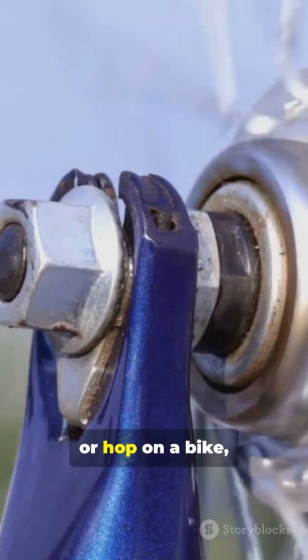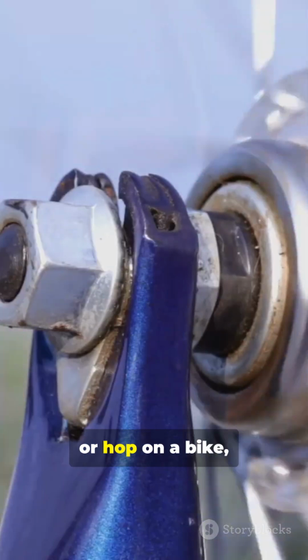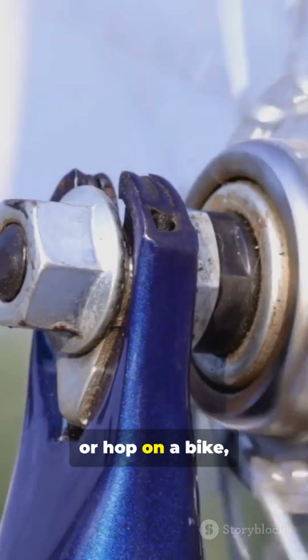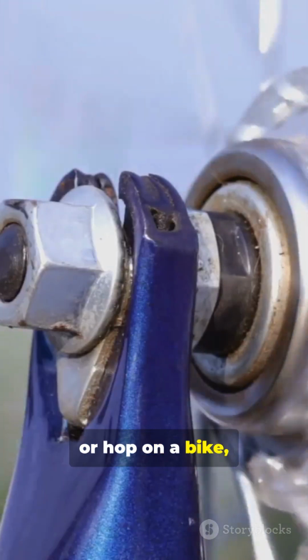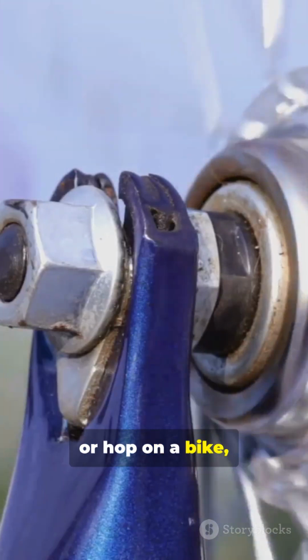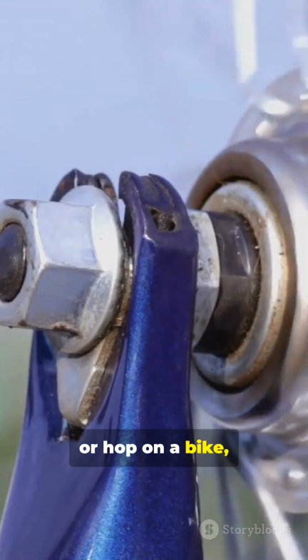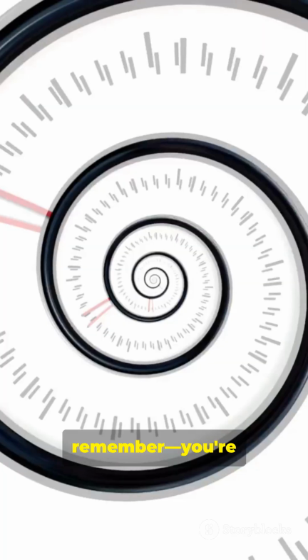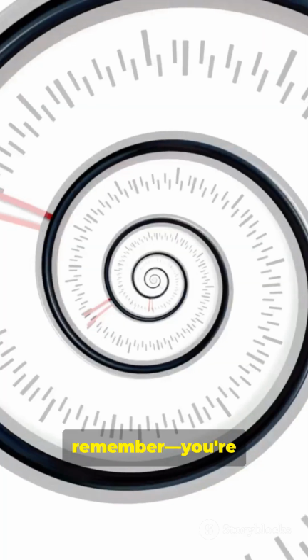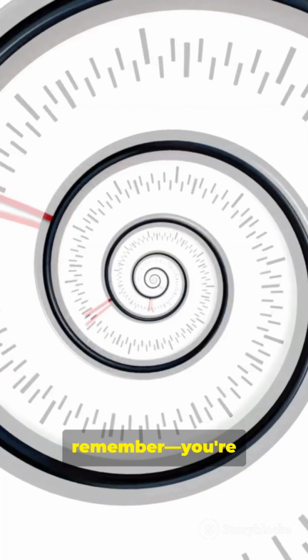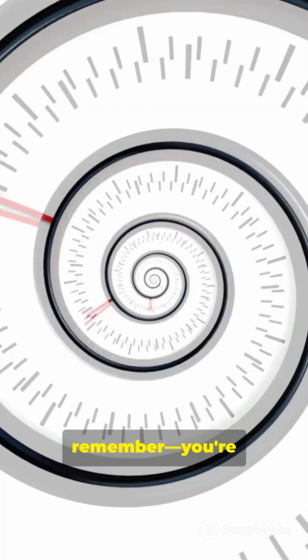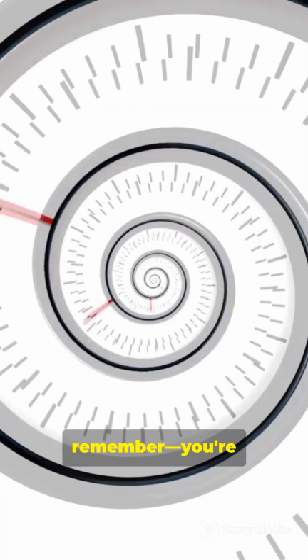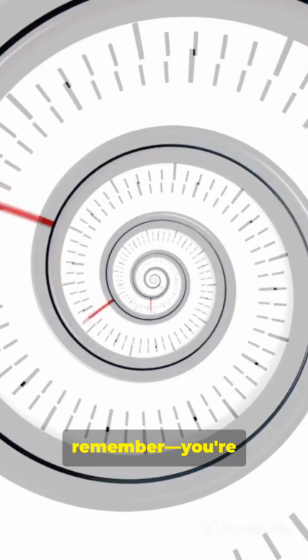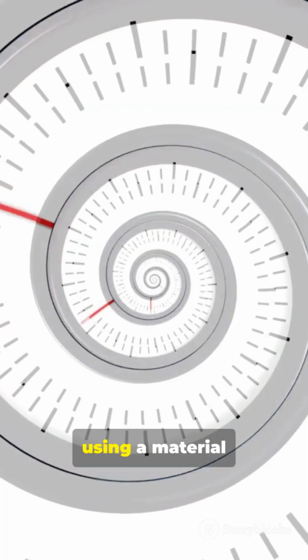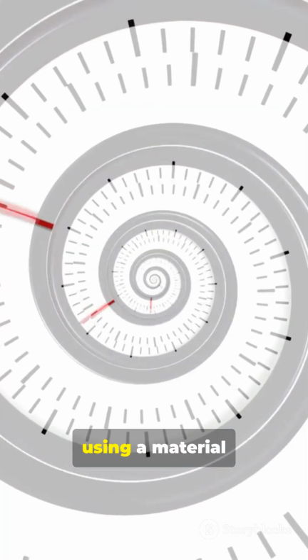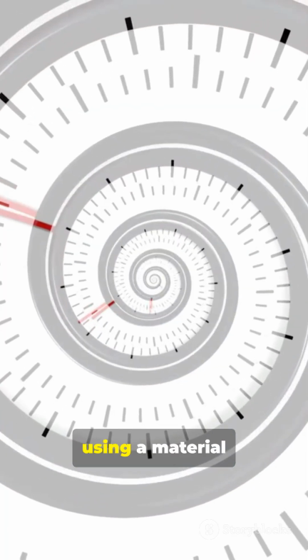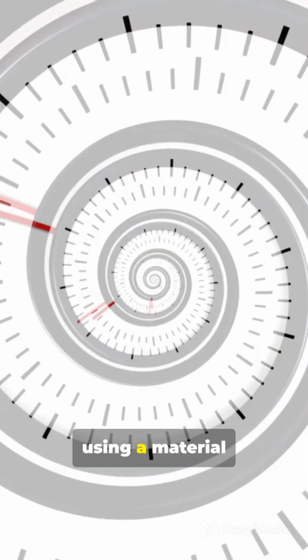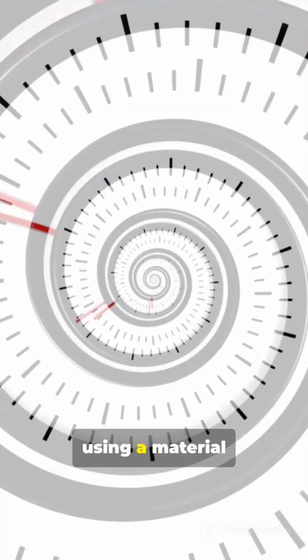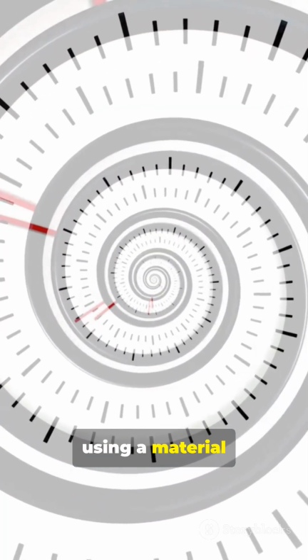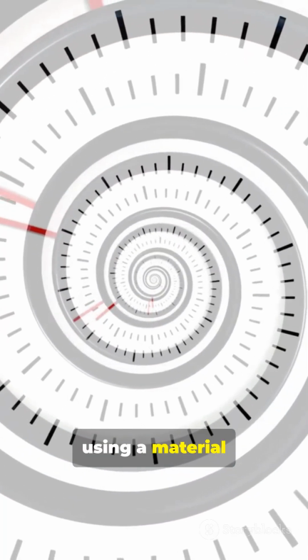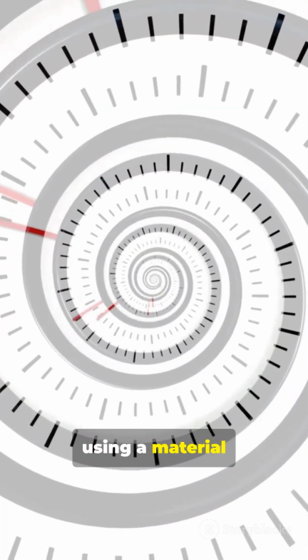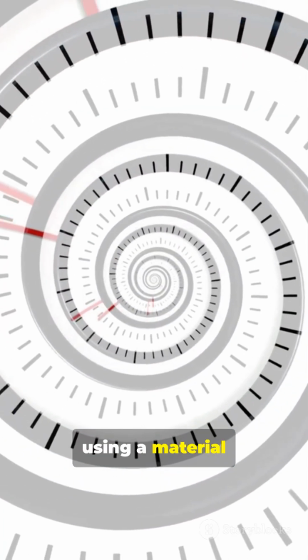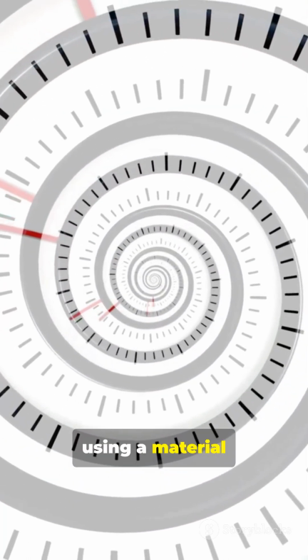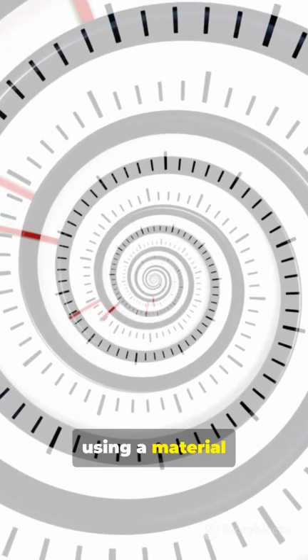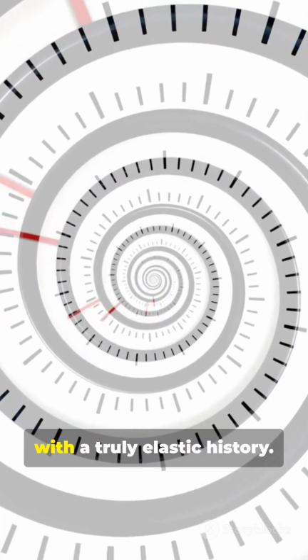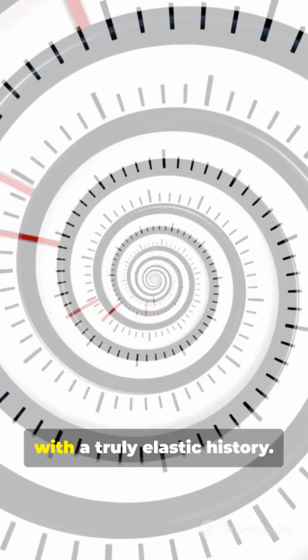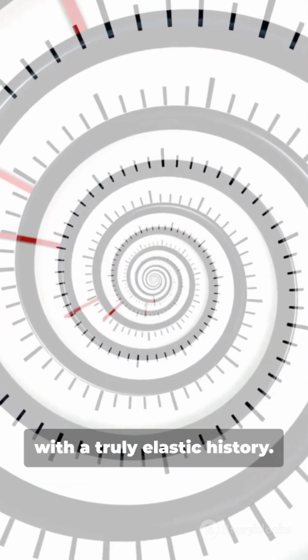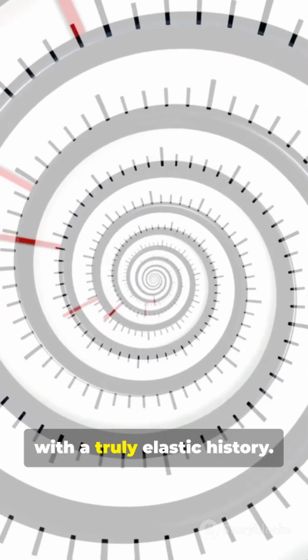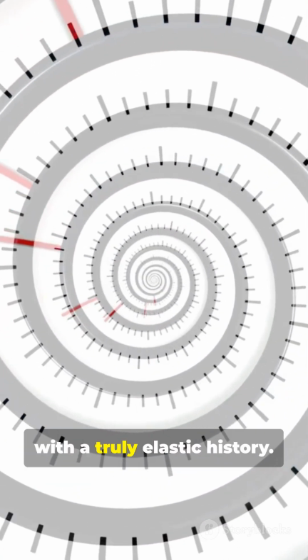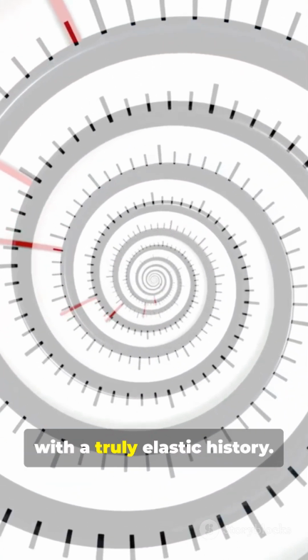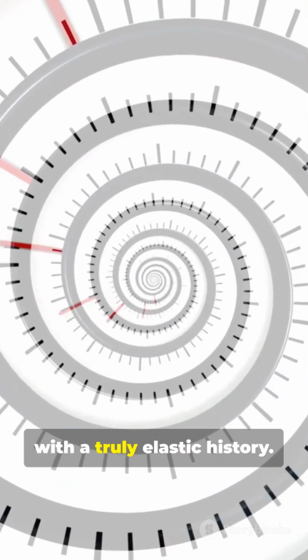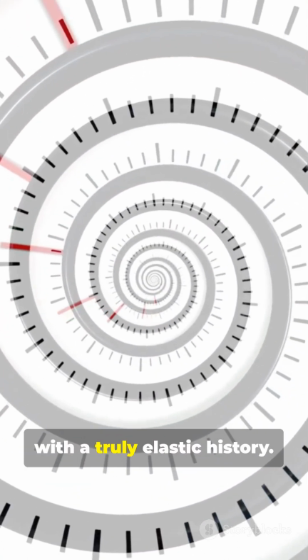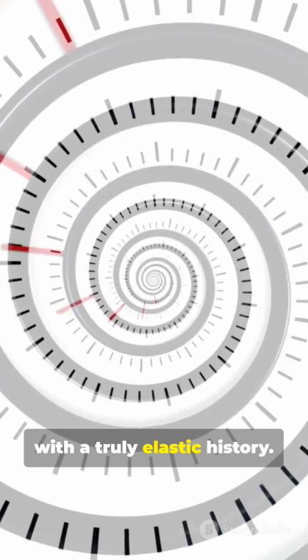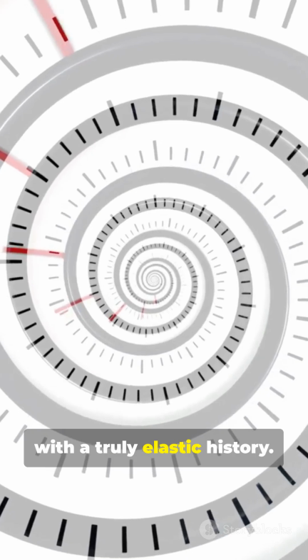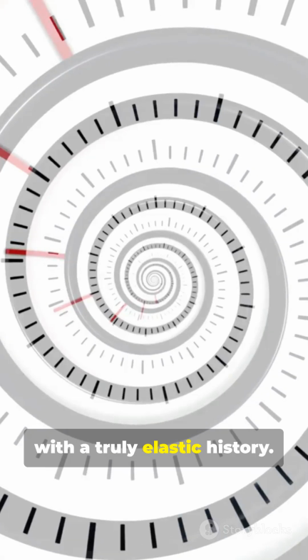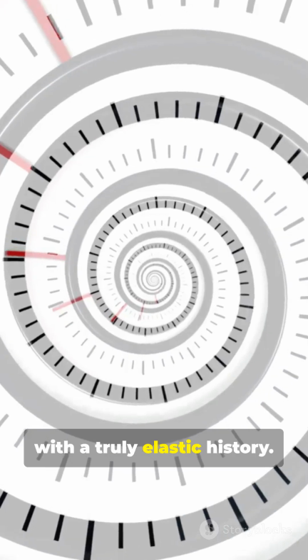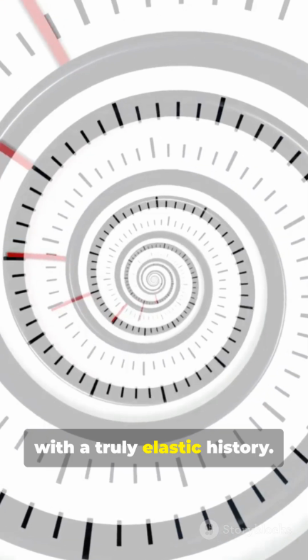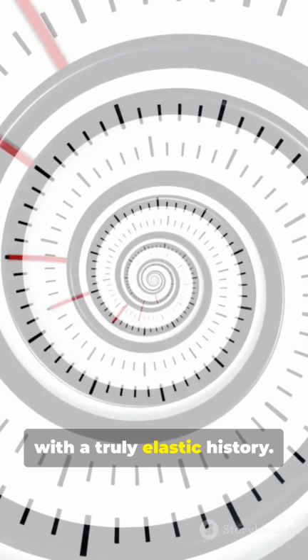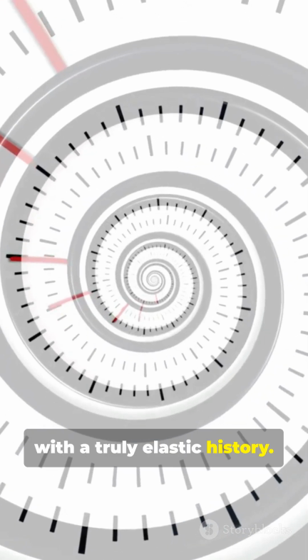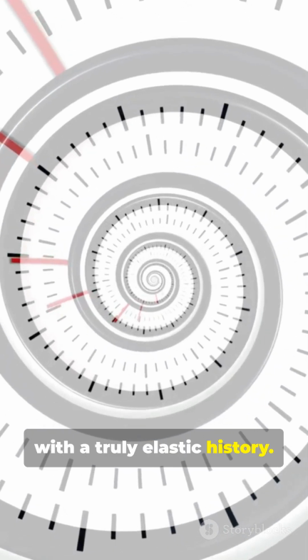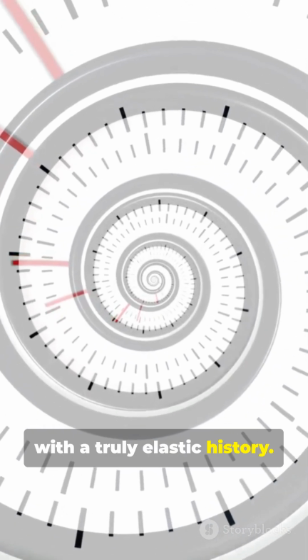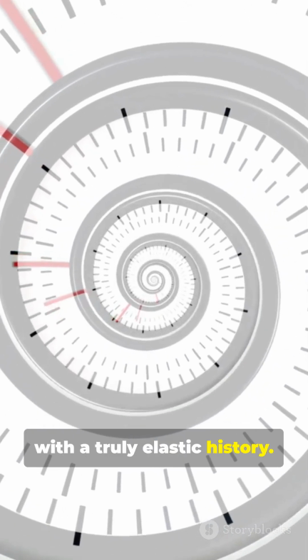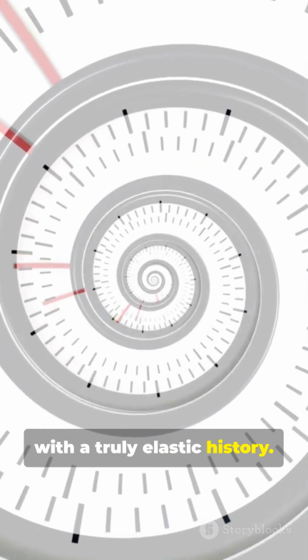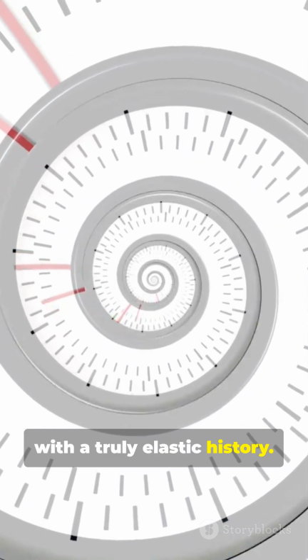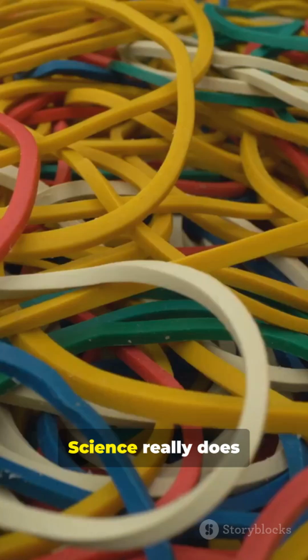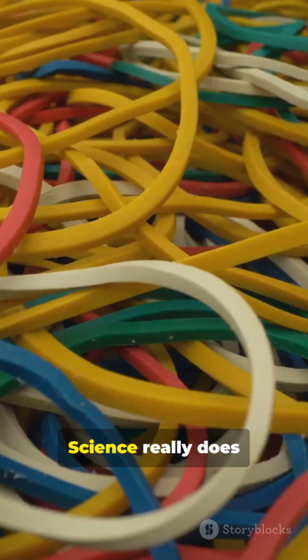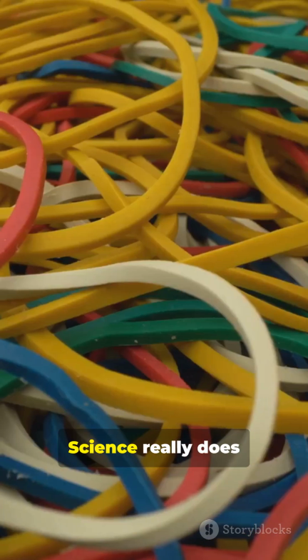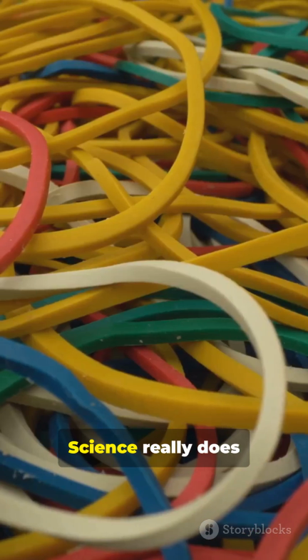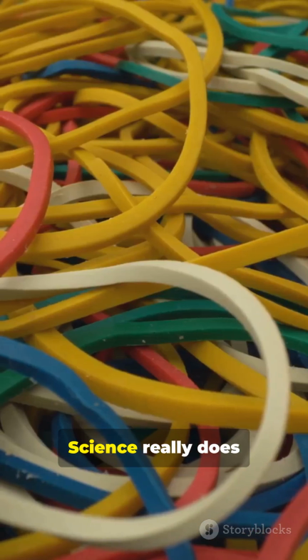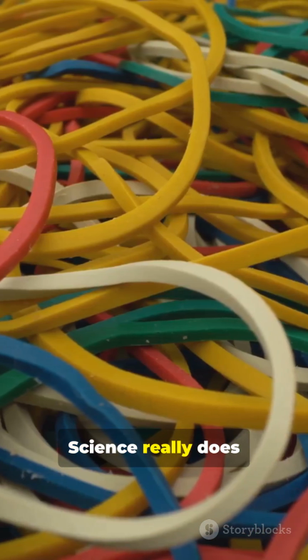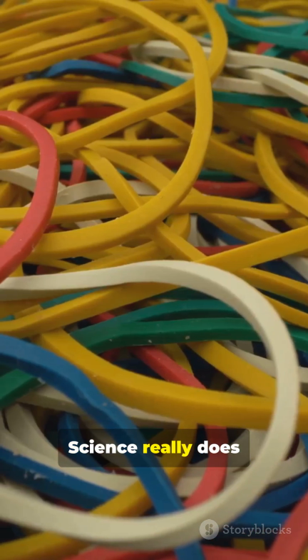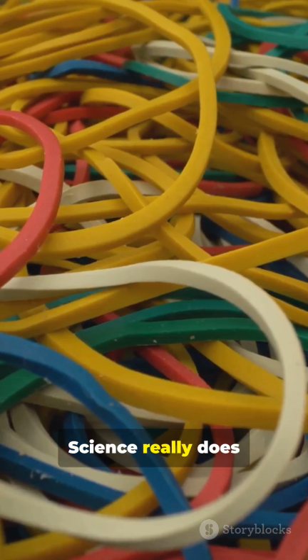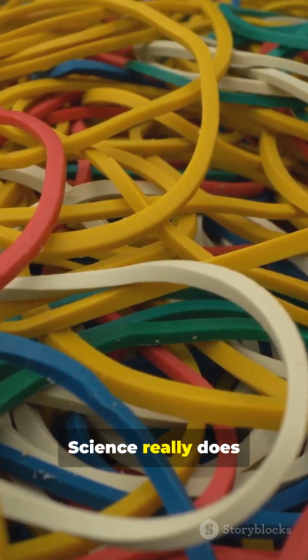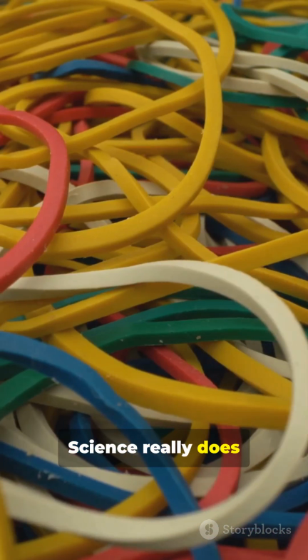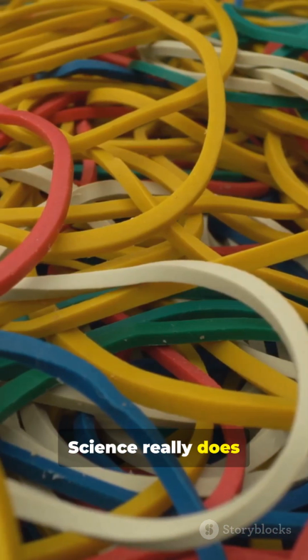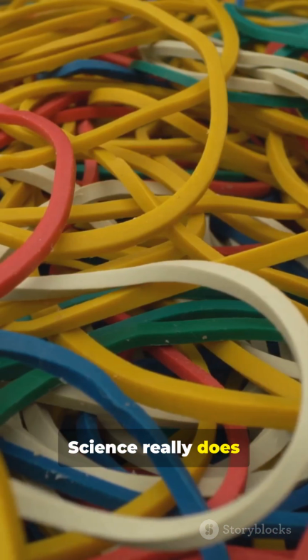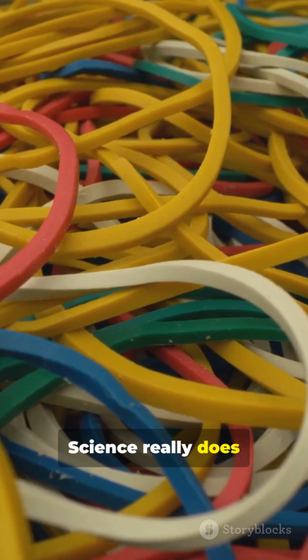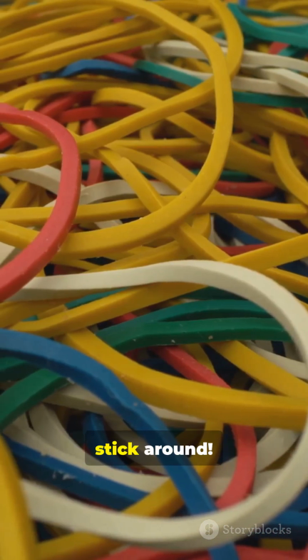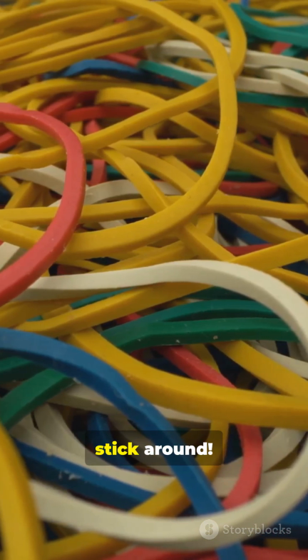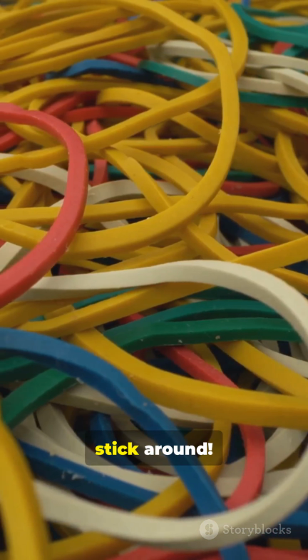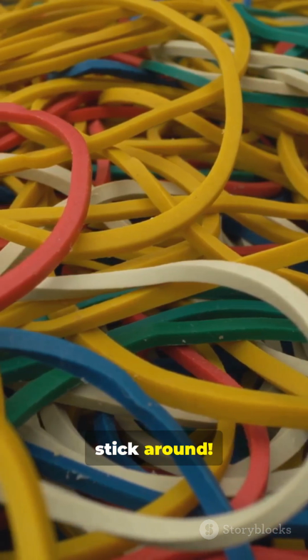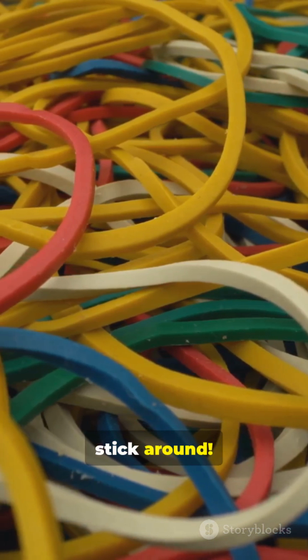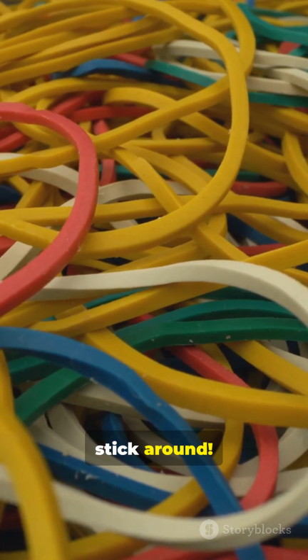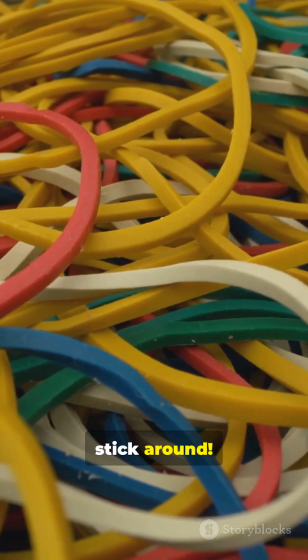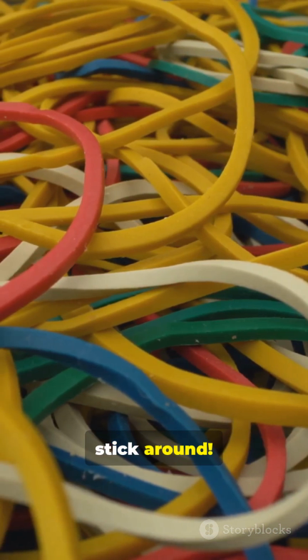So next time you bounce a ball or hop on a bike, remember — you're using a material with a truly elastic history. Science really does stick around.